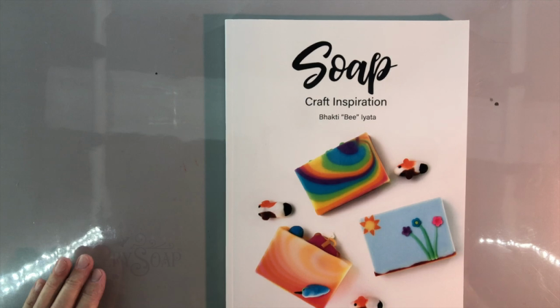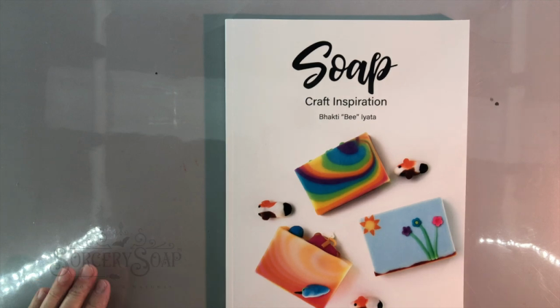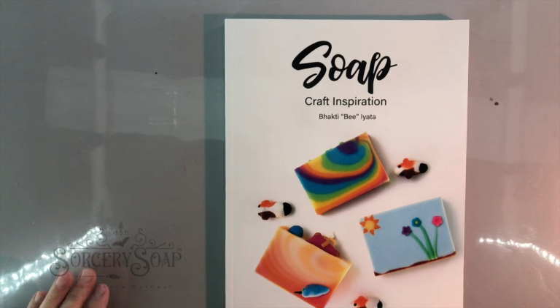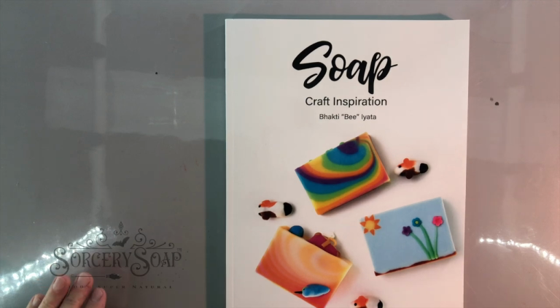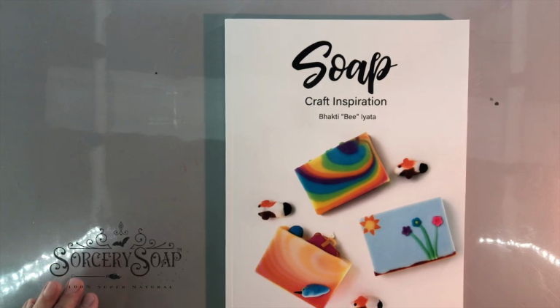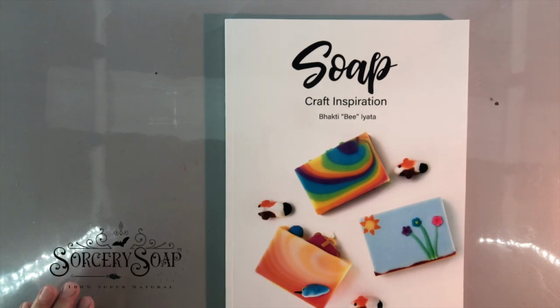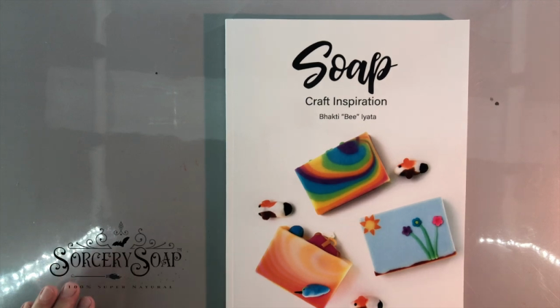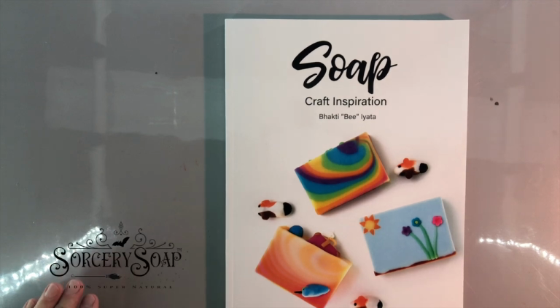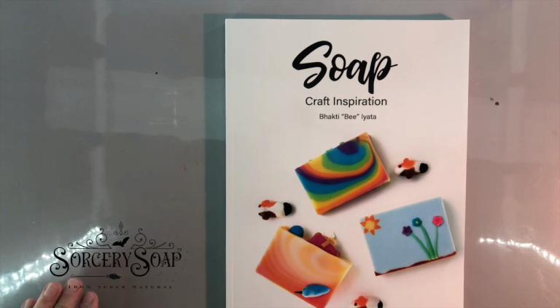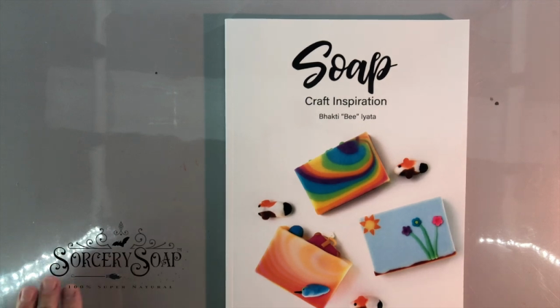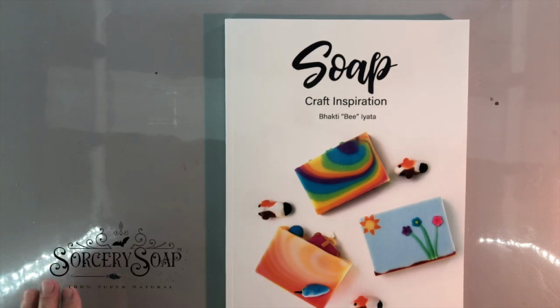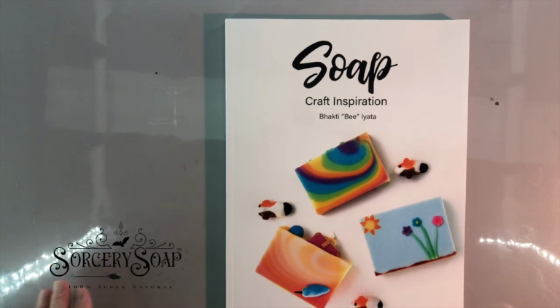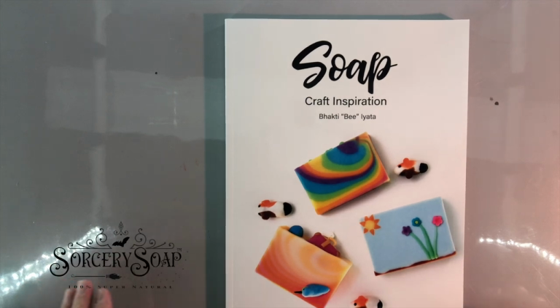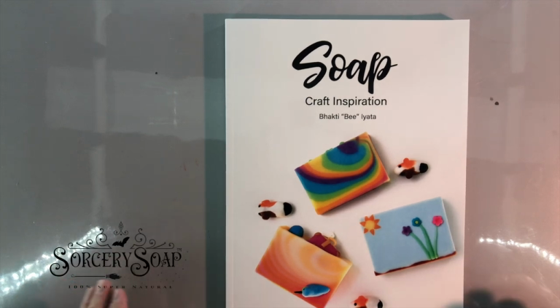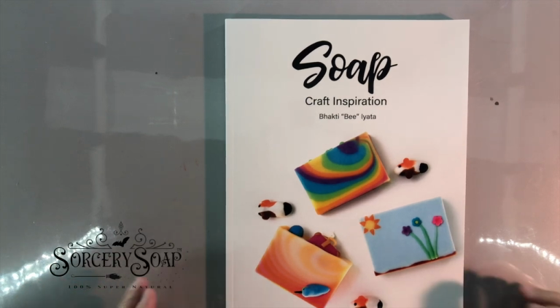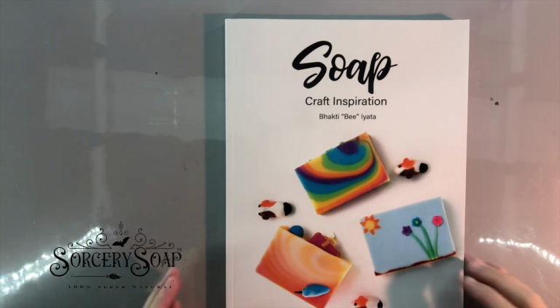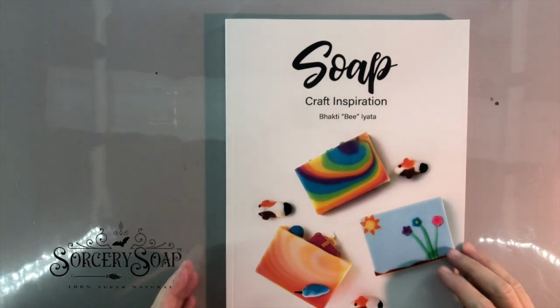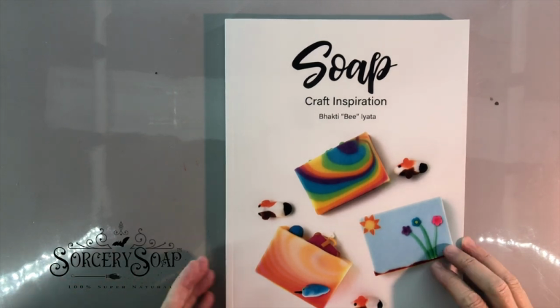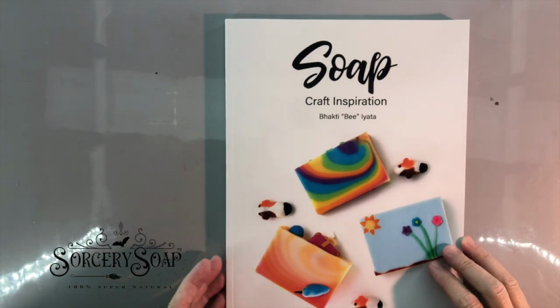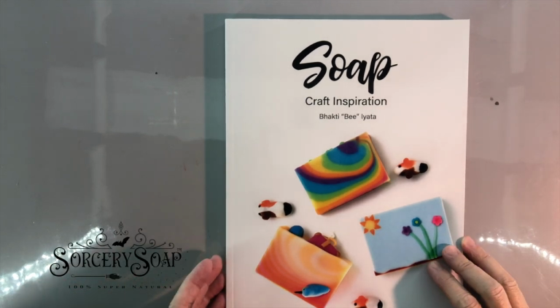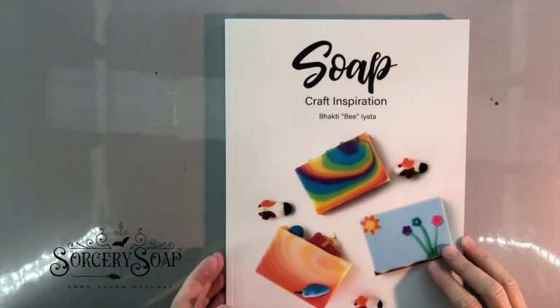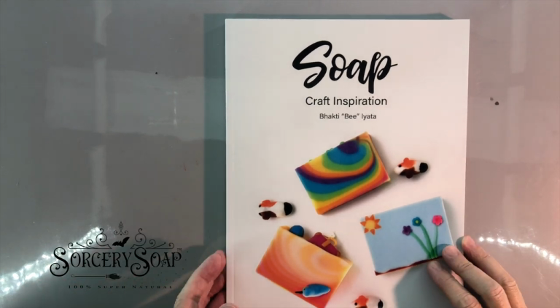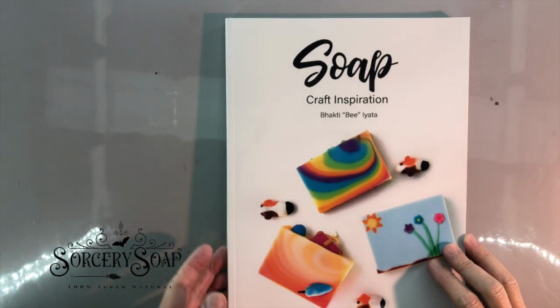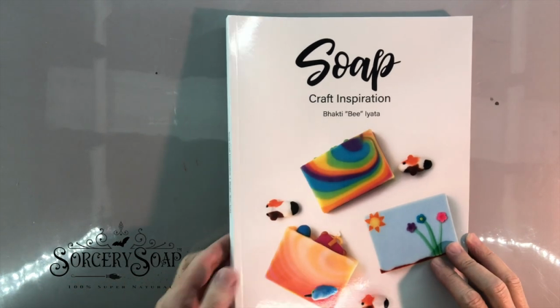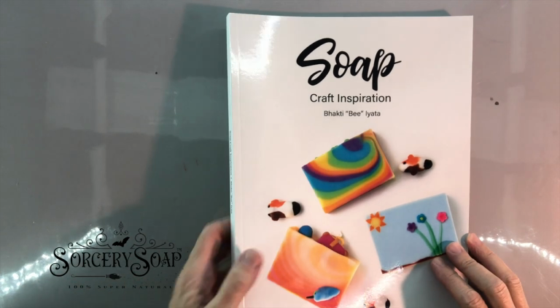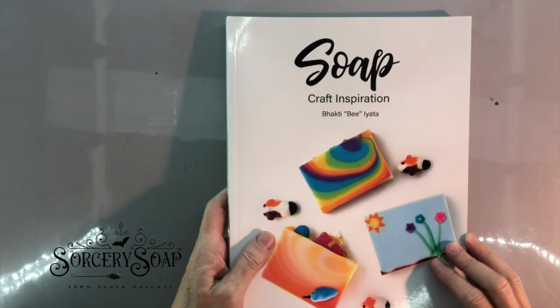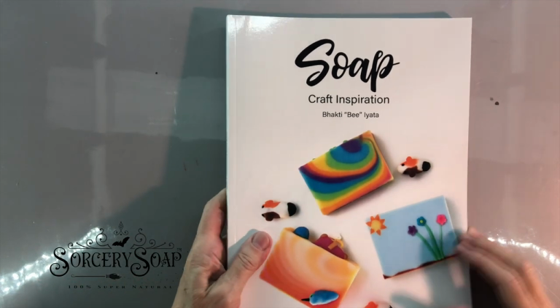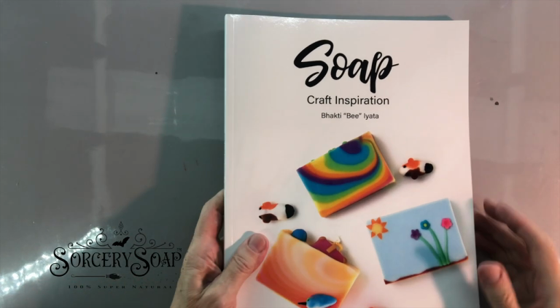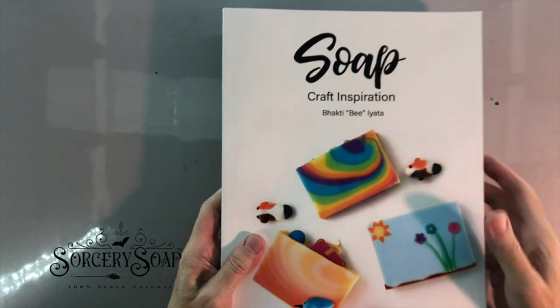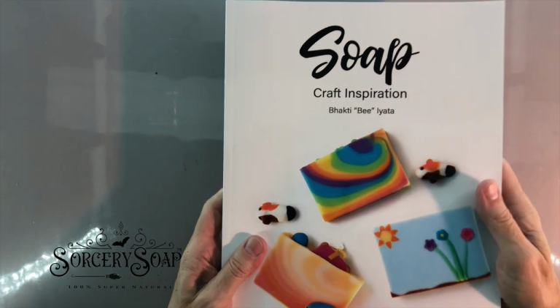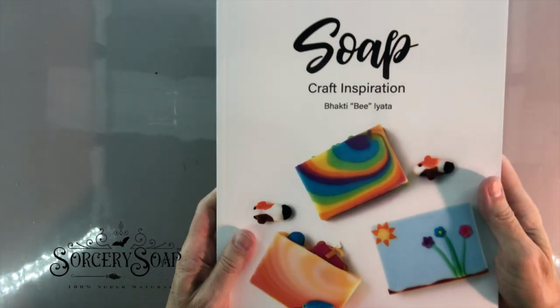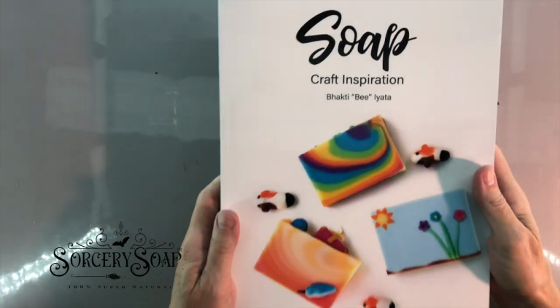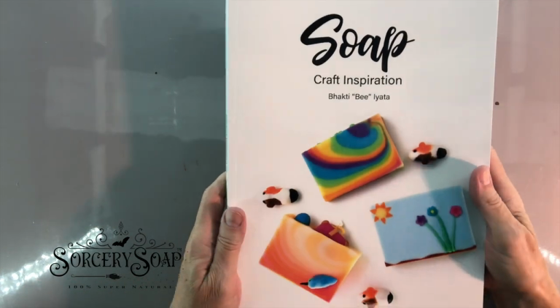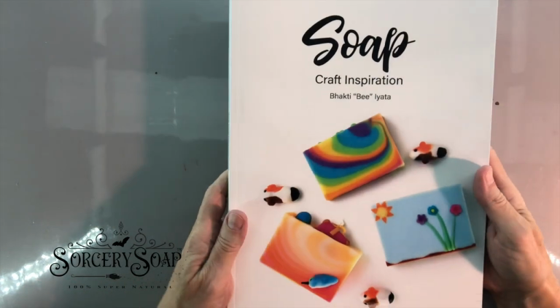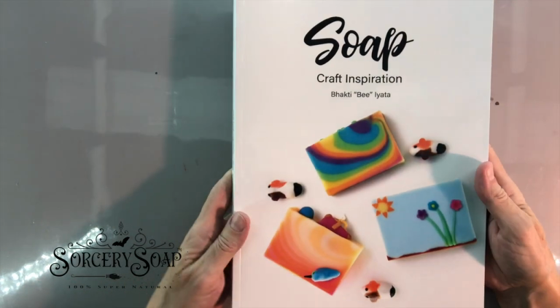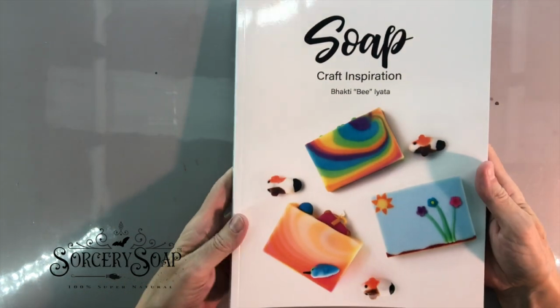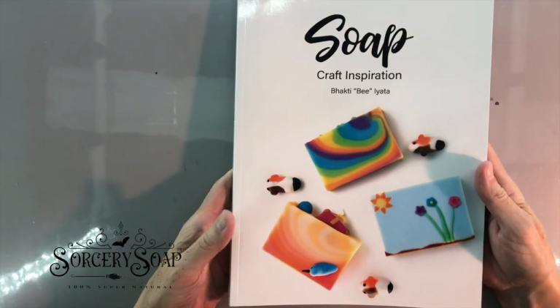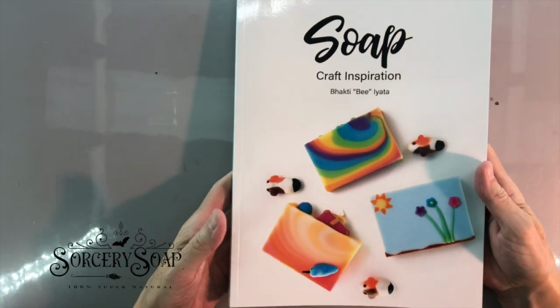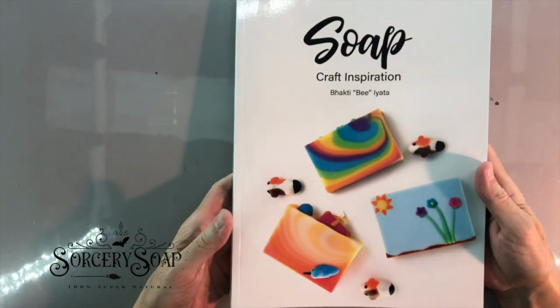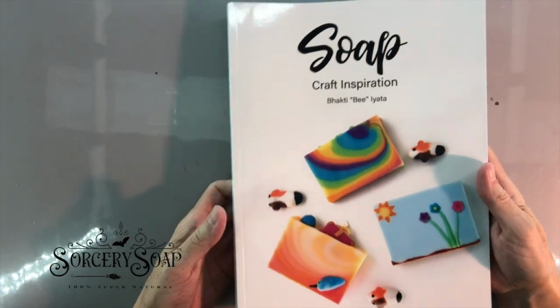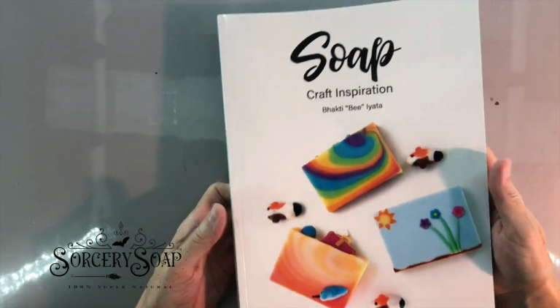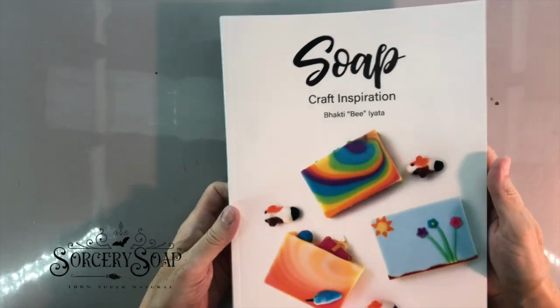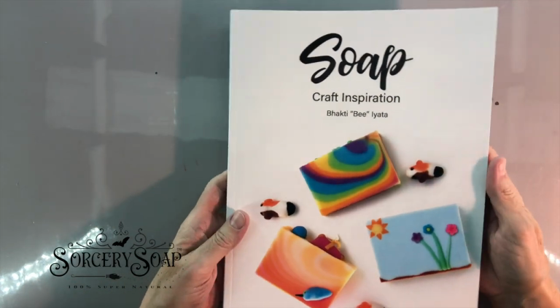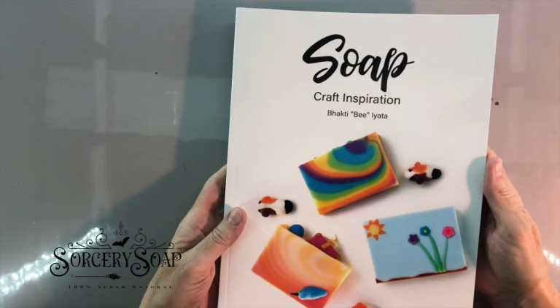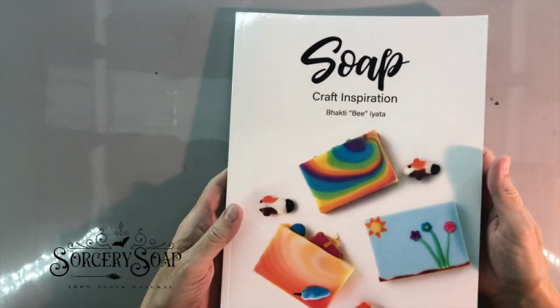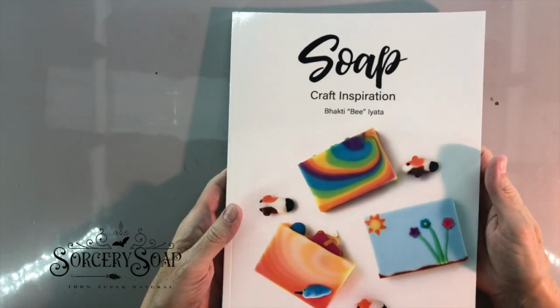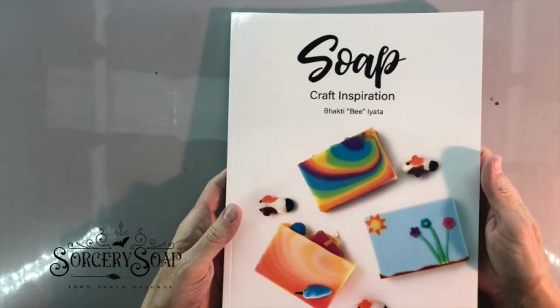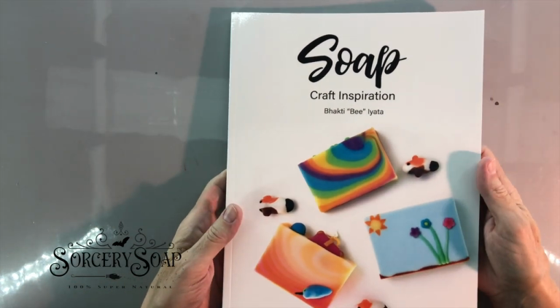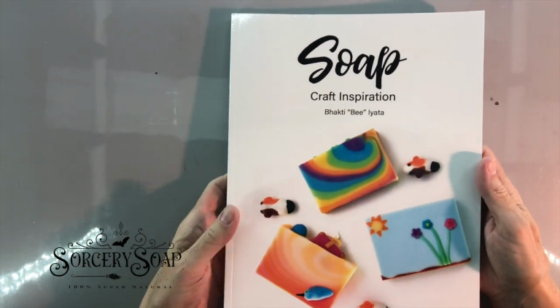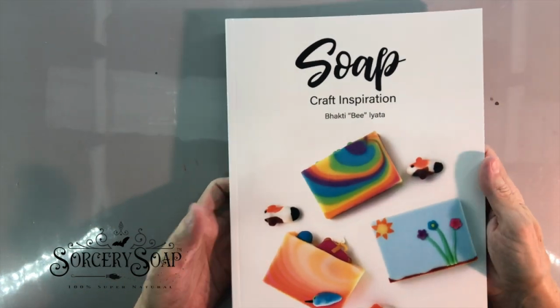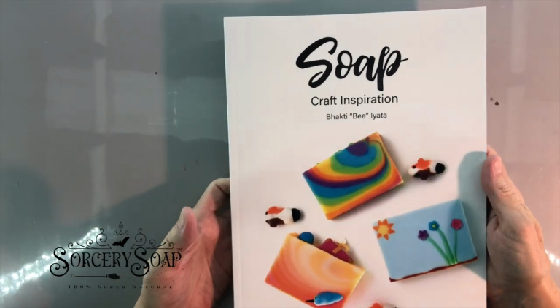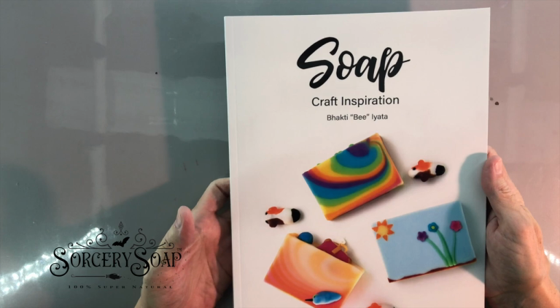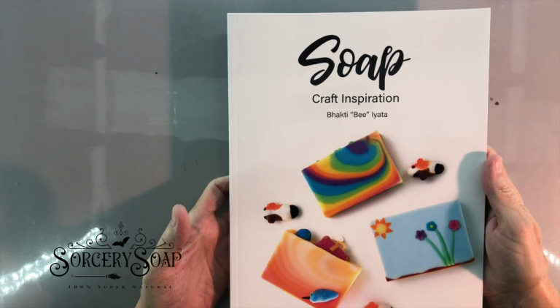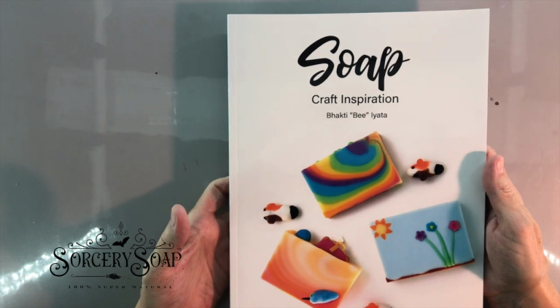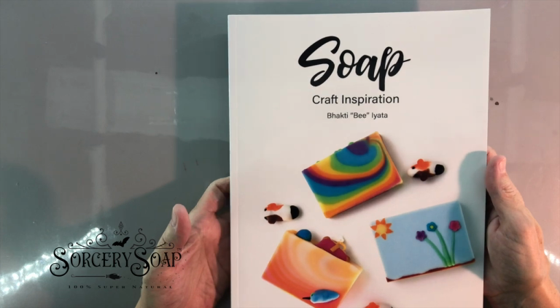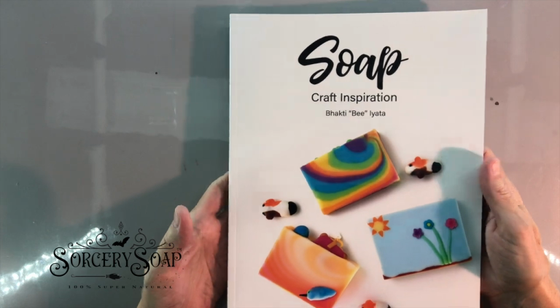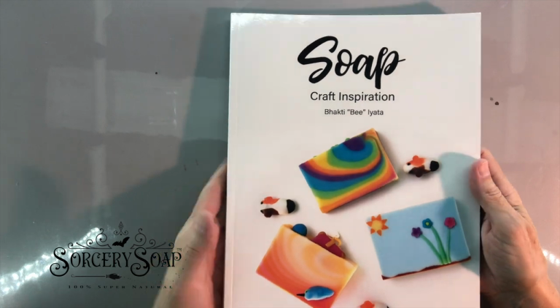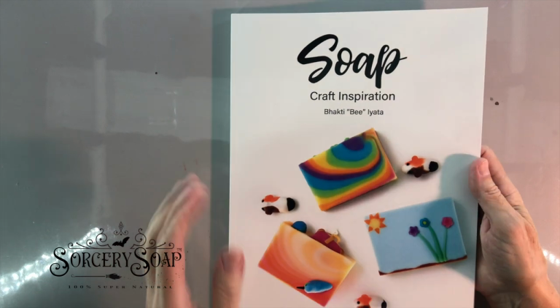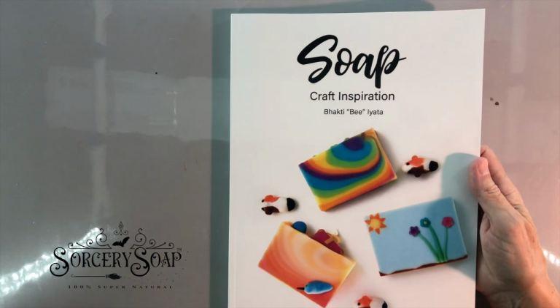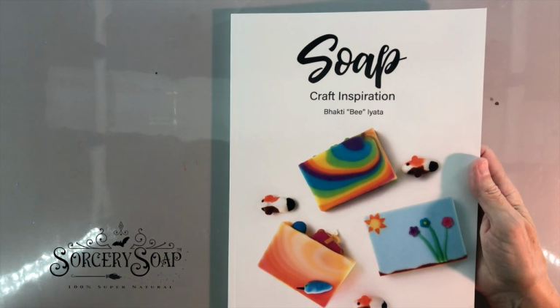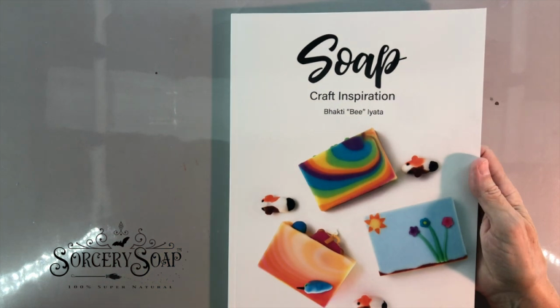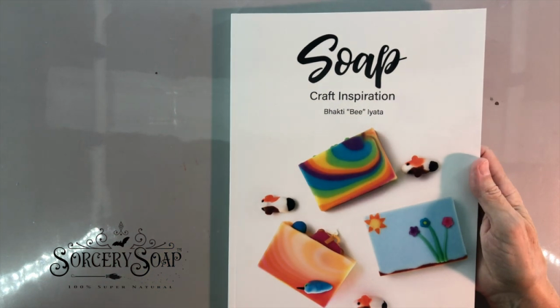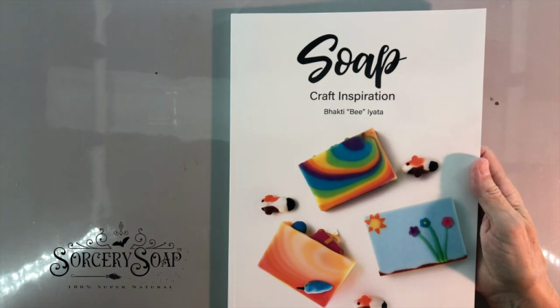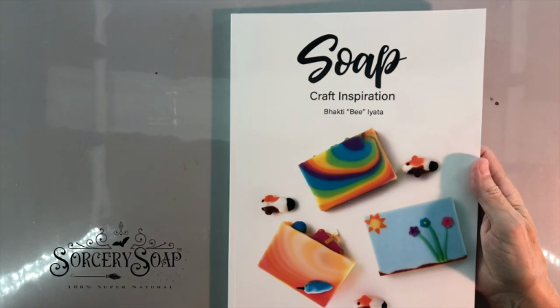Hi, this is you from Sorcery Soap, and here is the book, the Soap Craft Inspiration book.